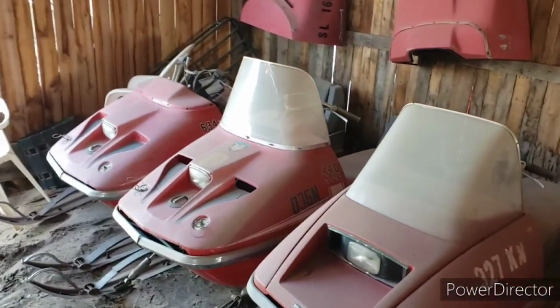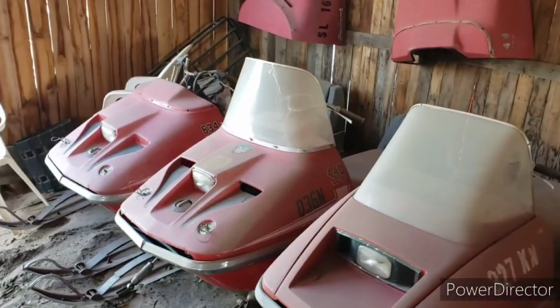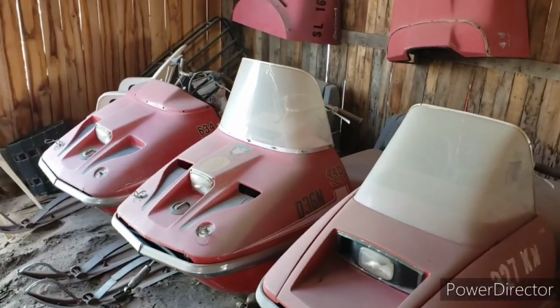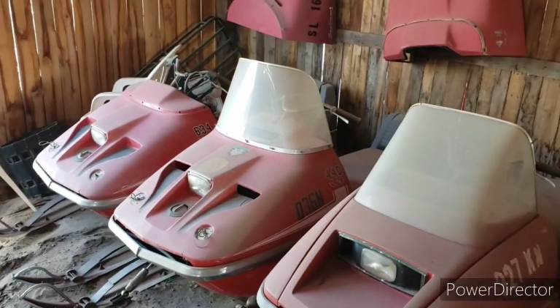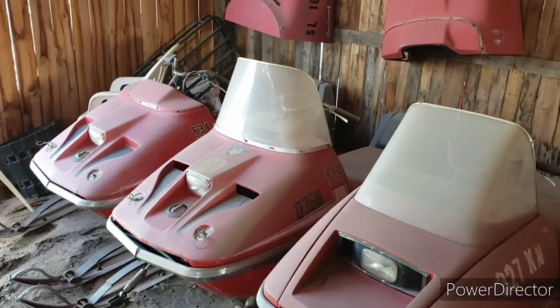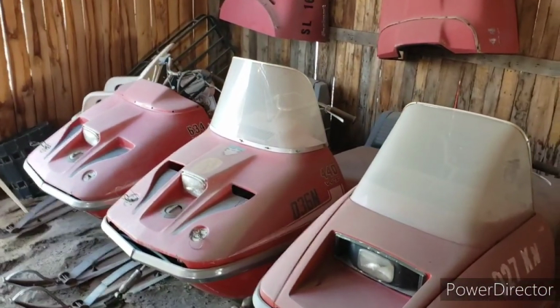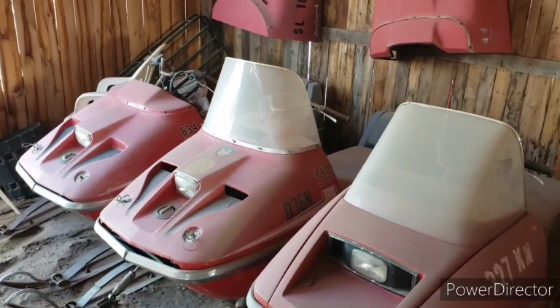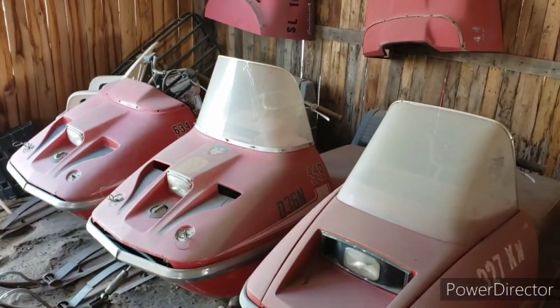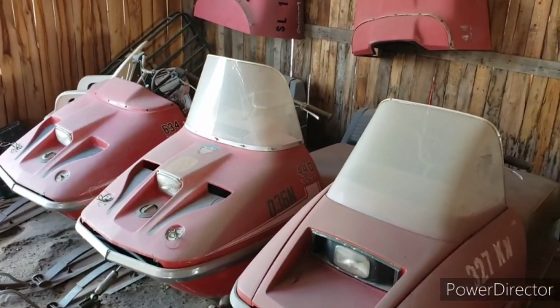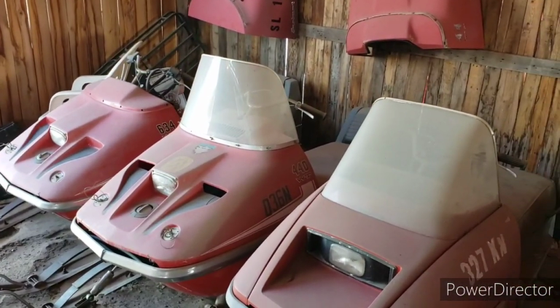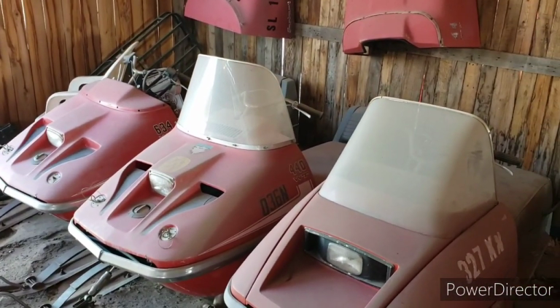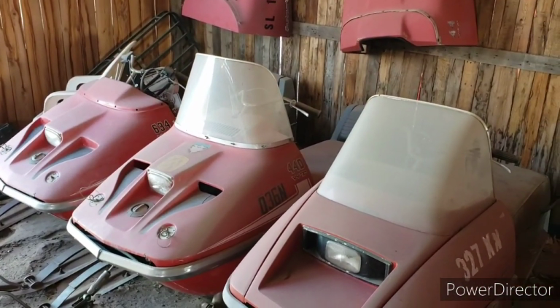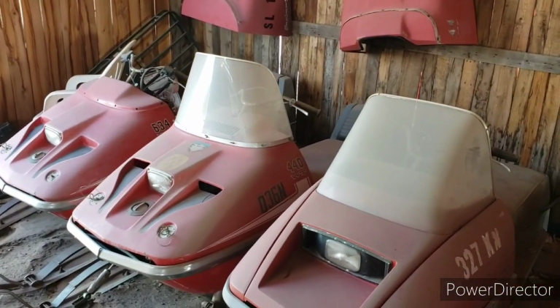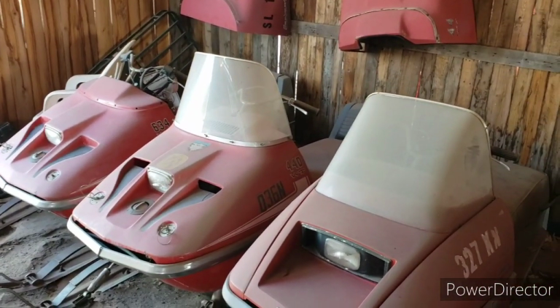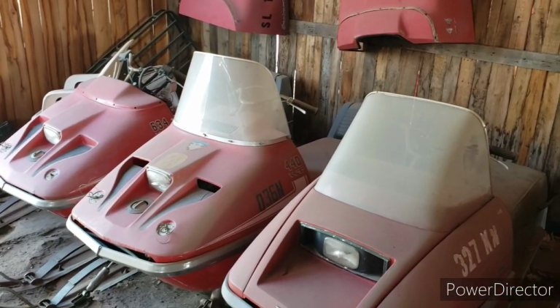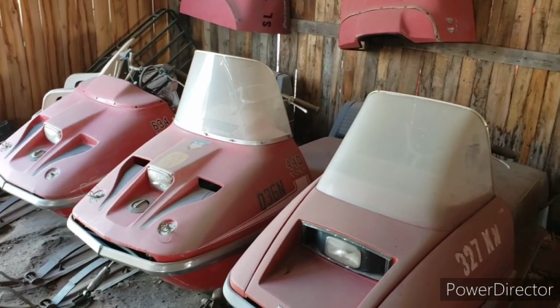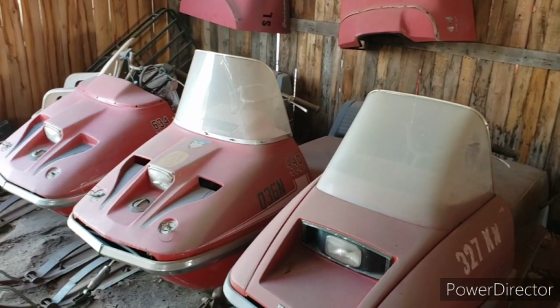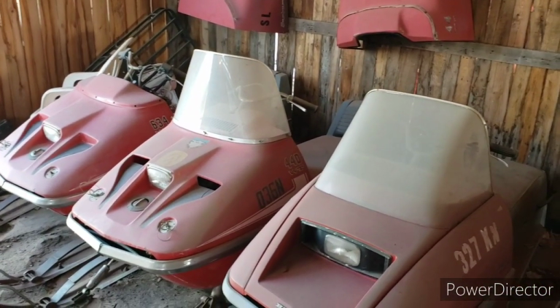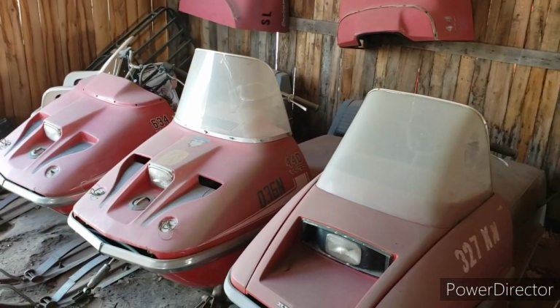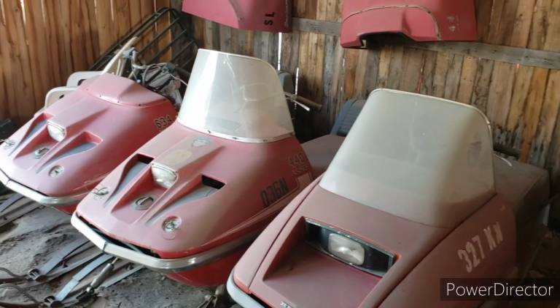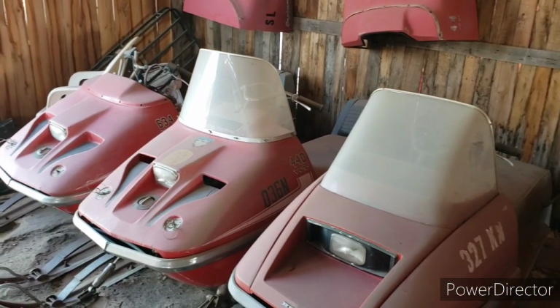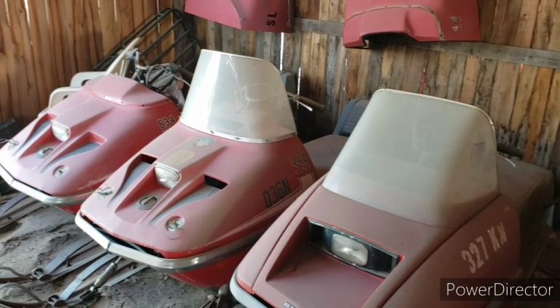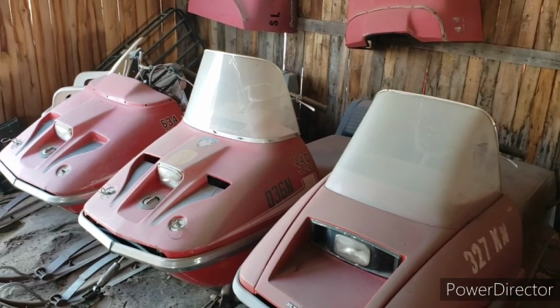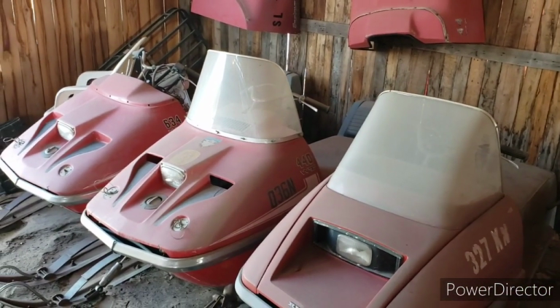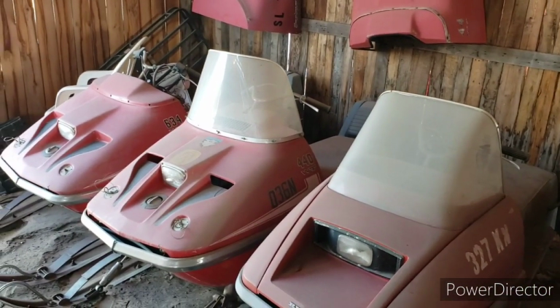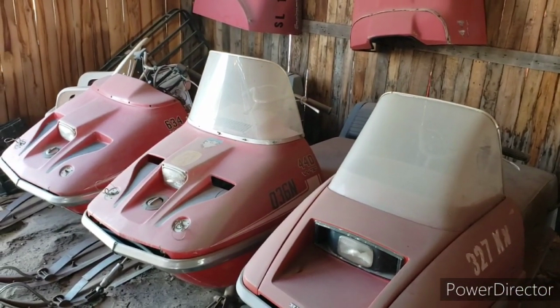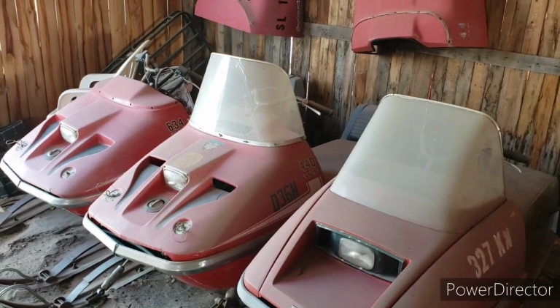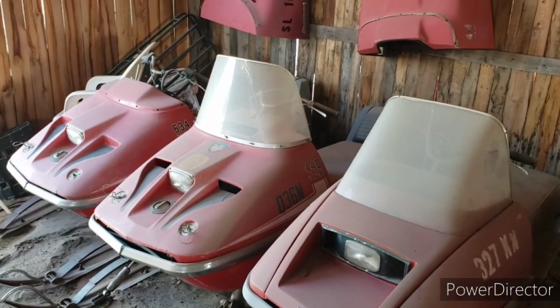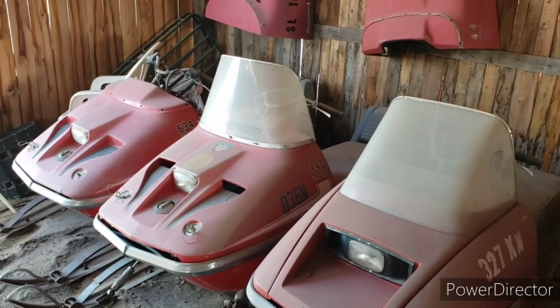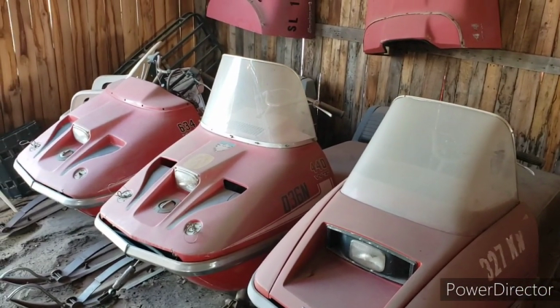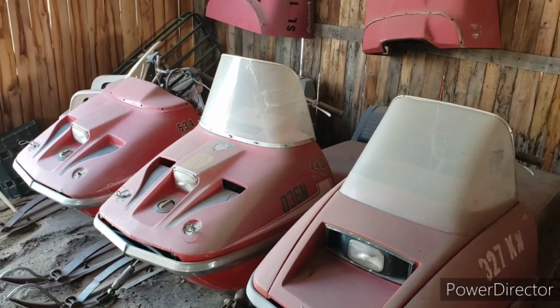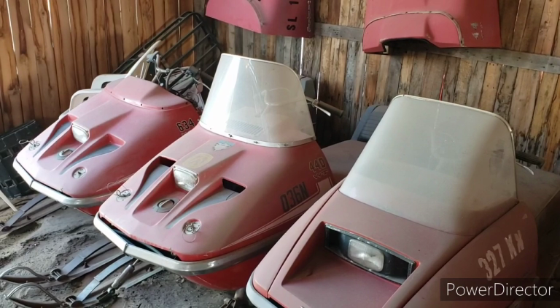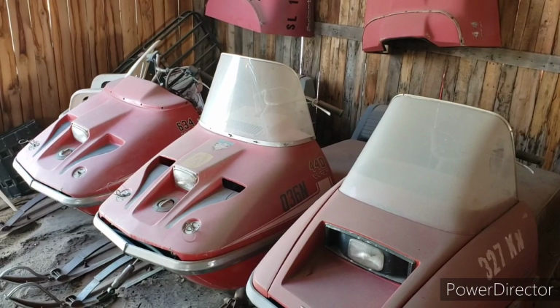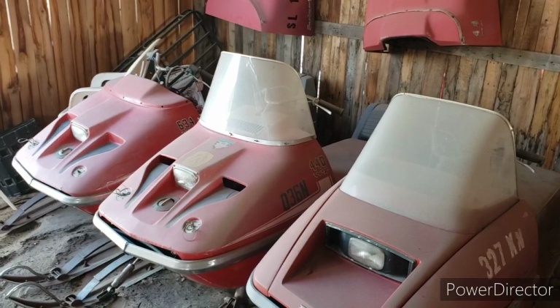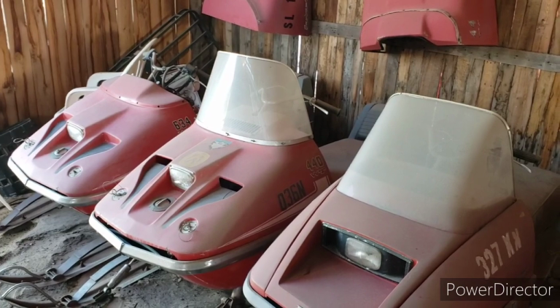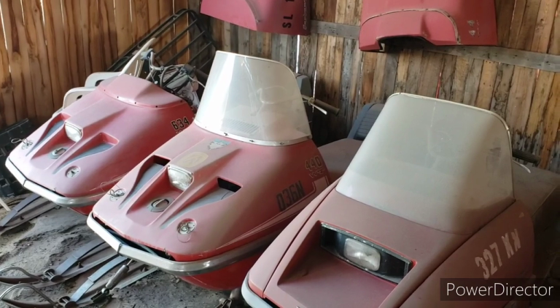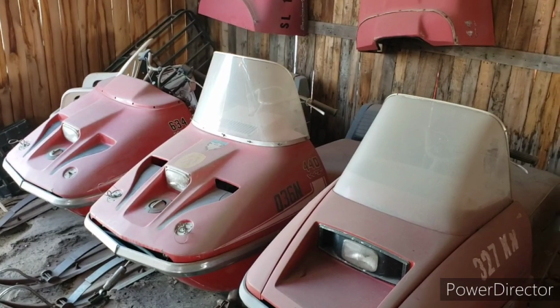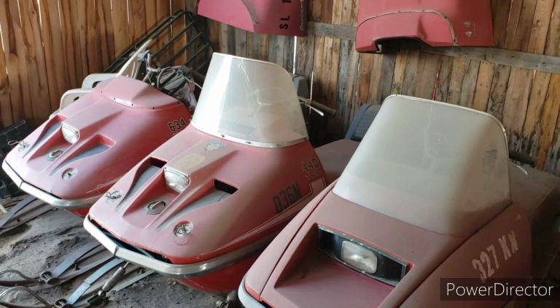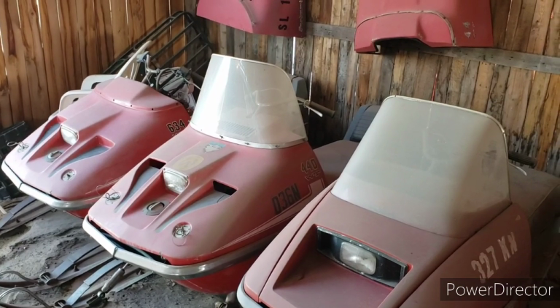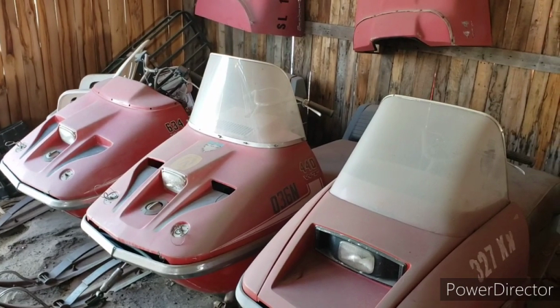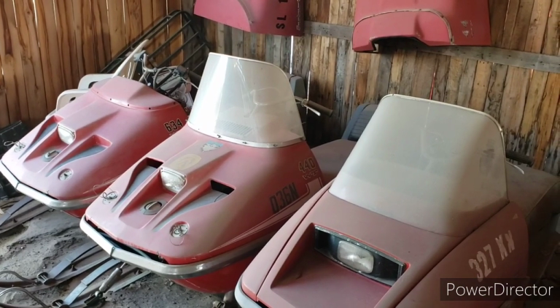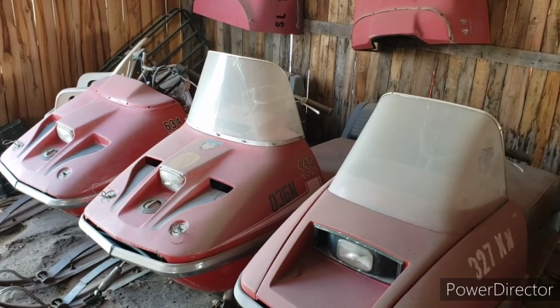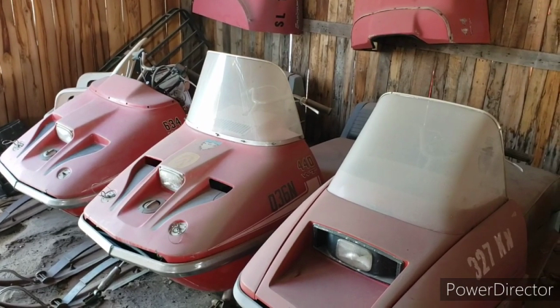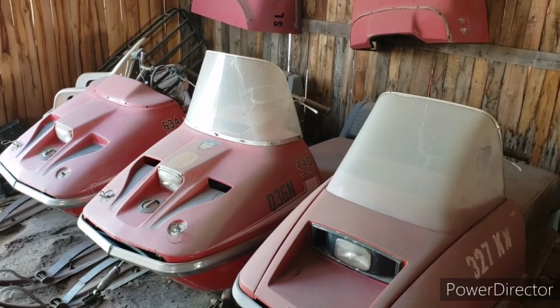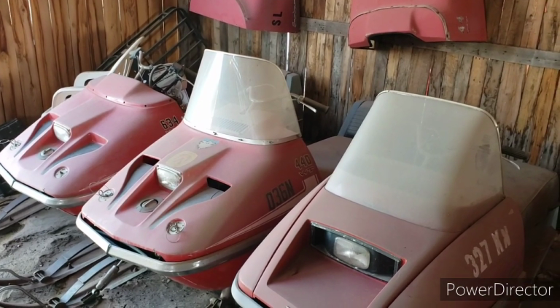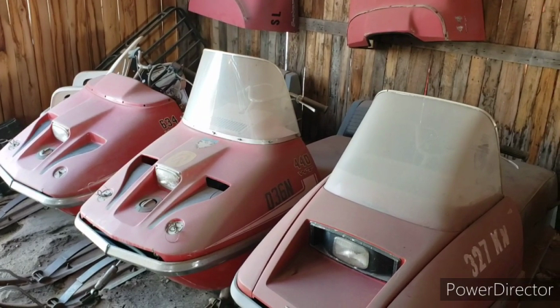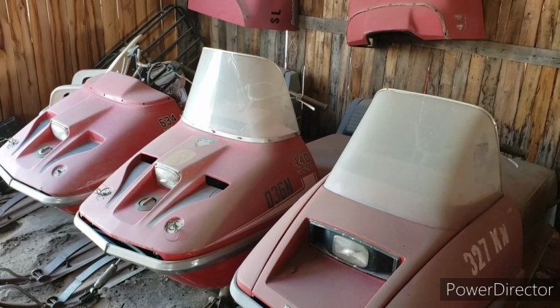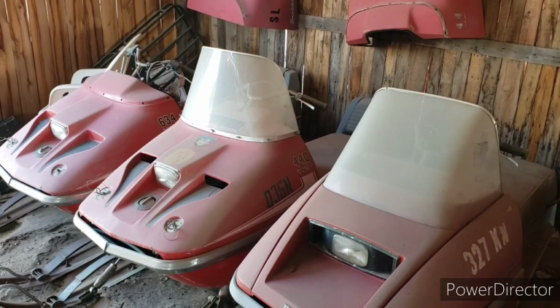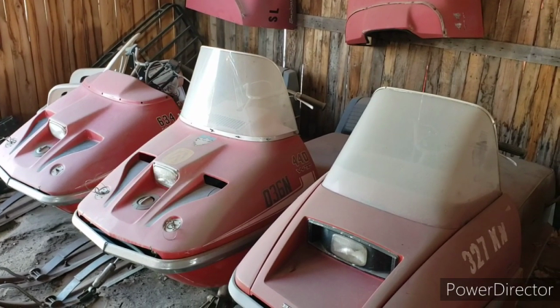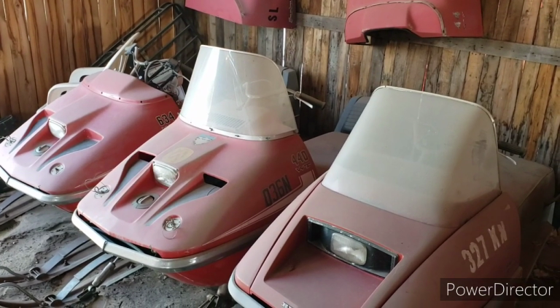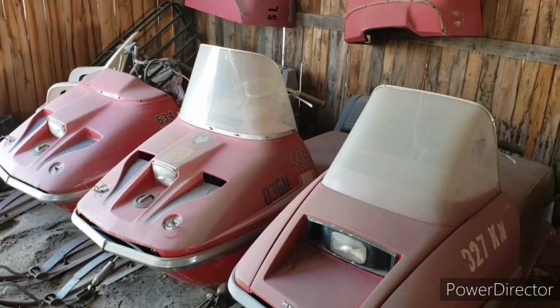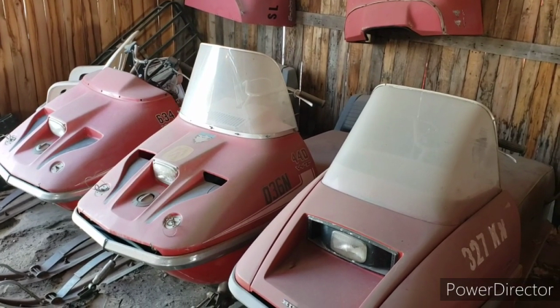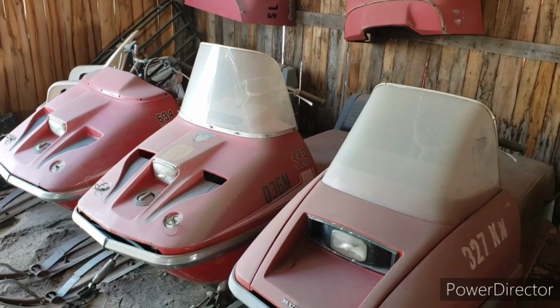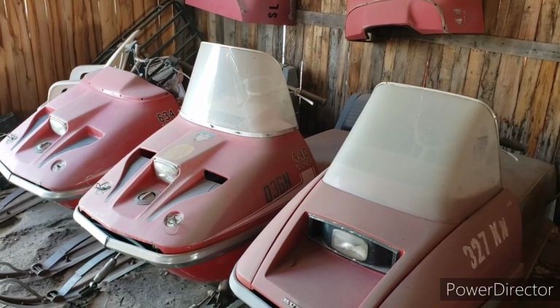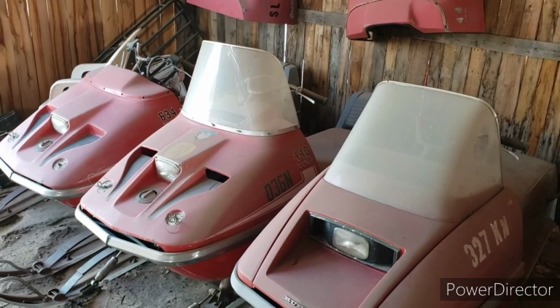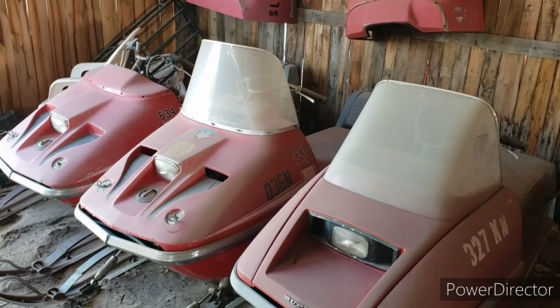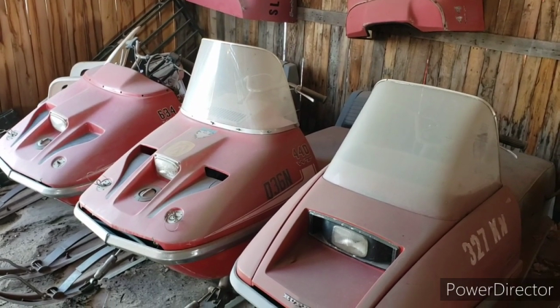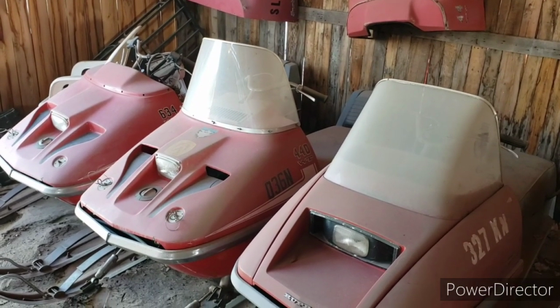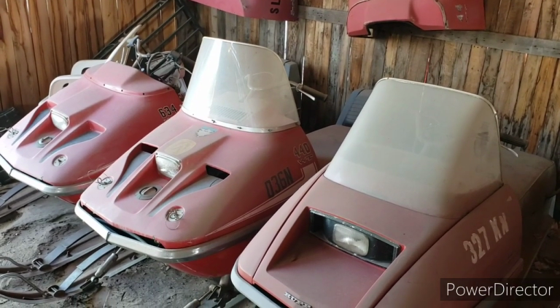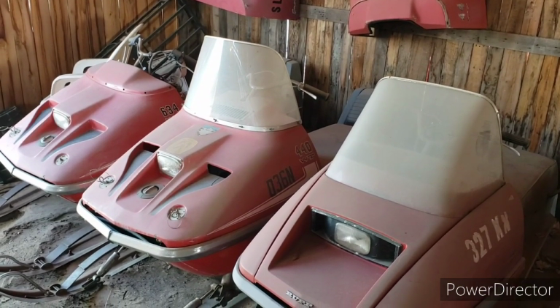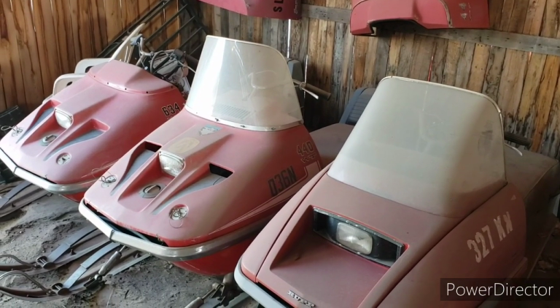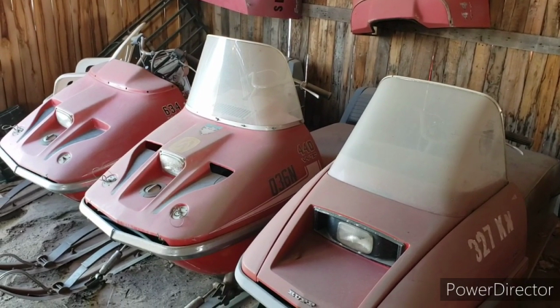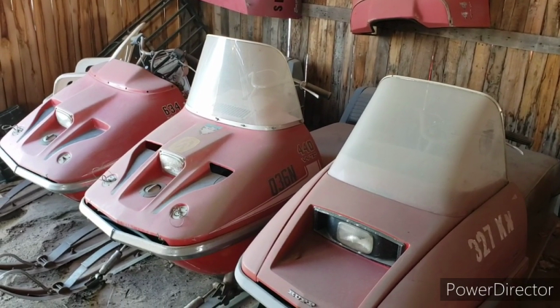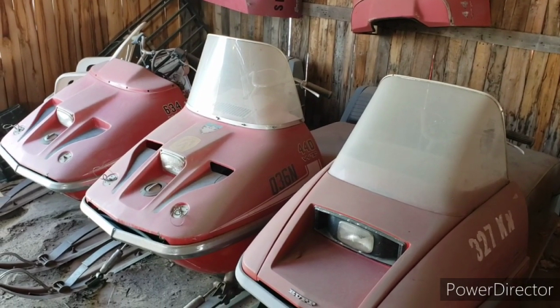That will end our tour of the Sweetened Snowmobile Museum — all four buildings. Thanks for watching.